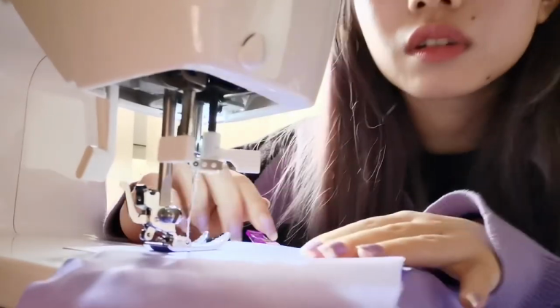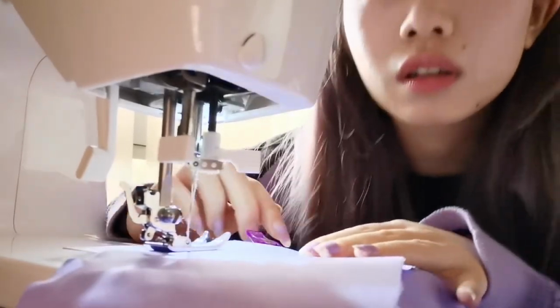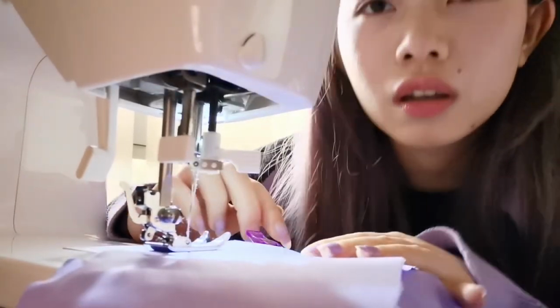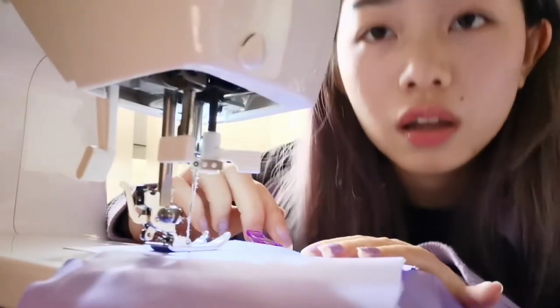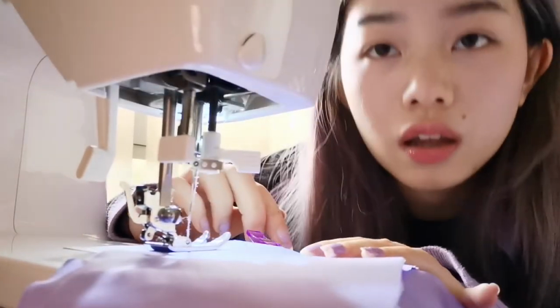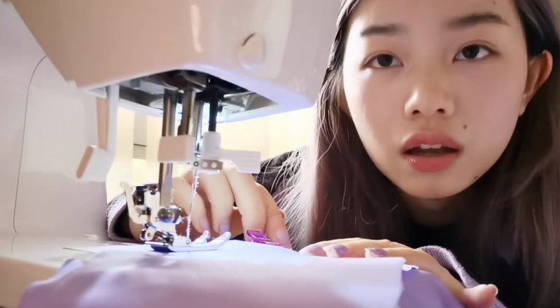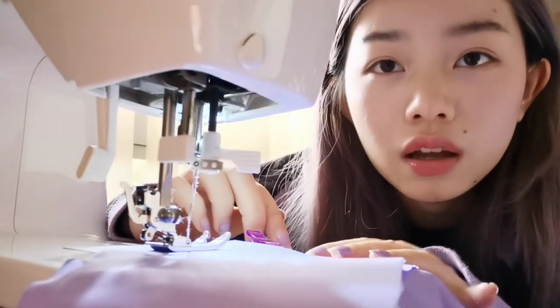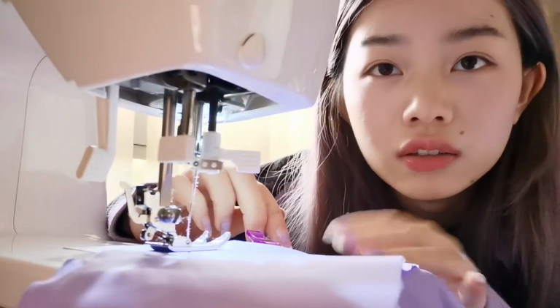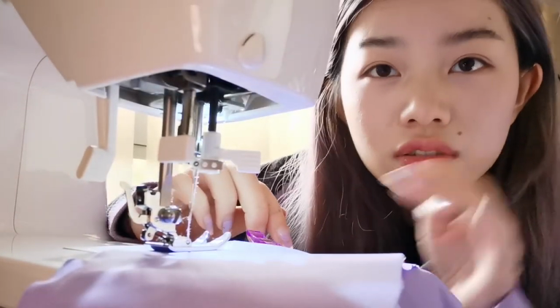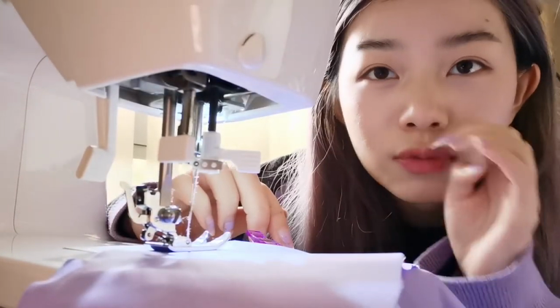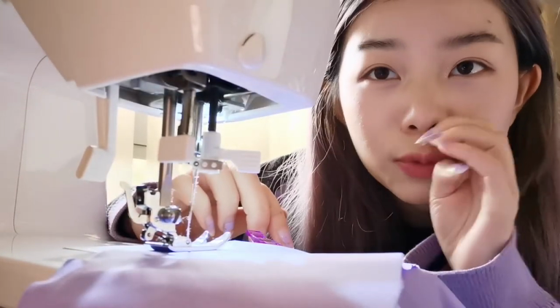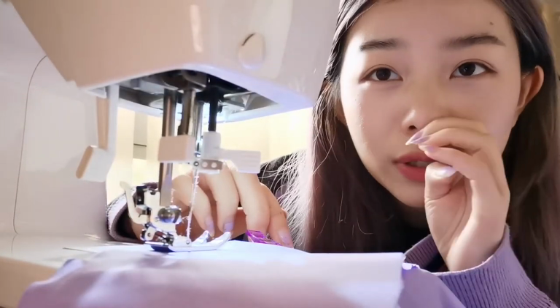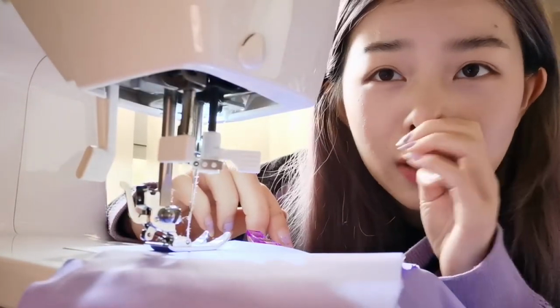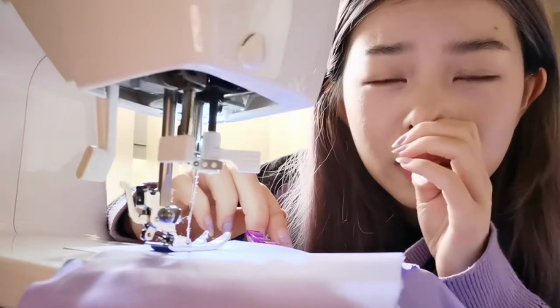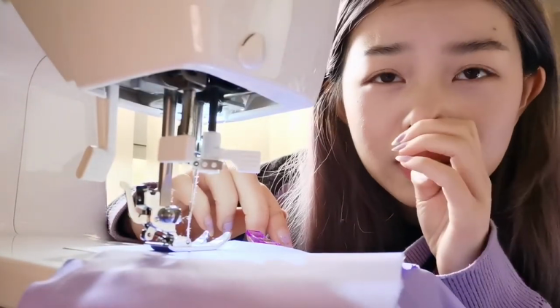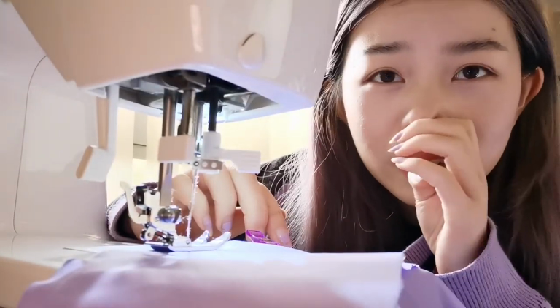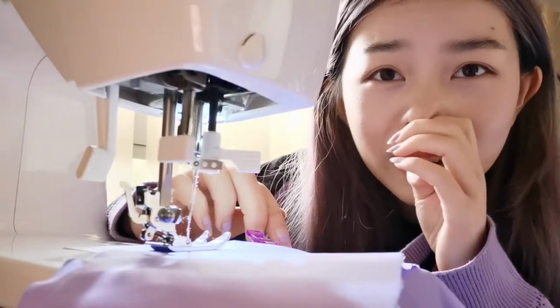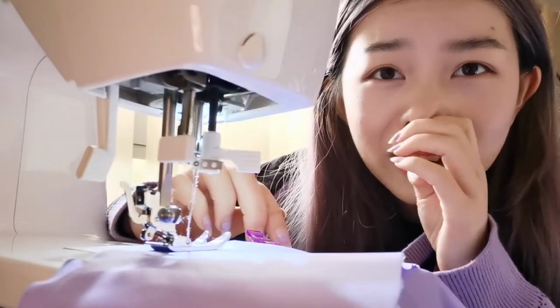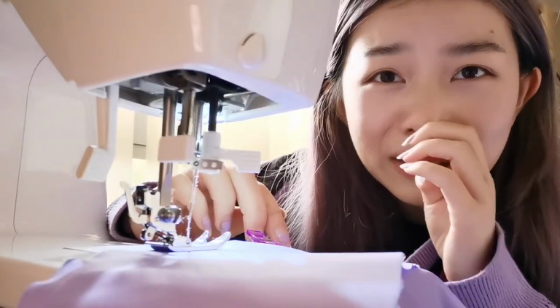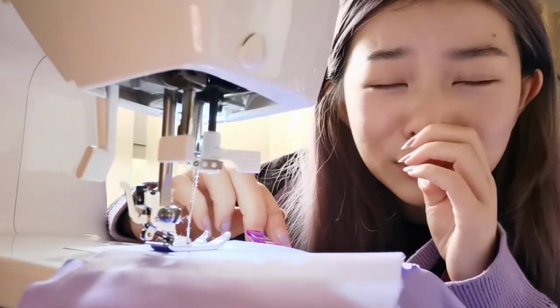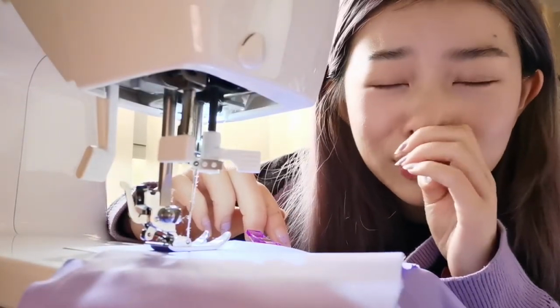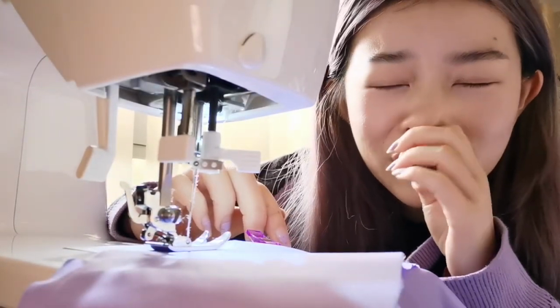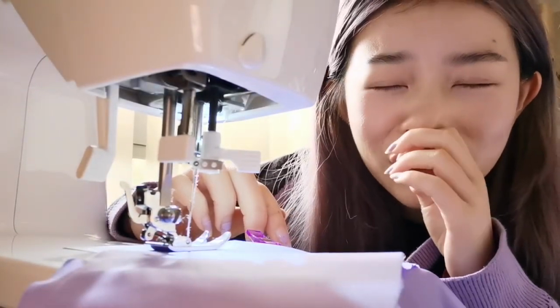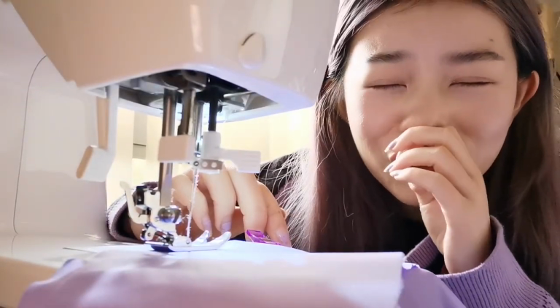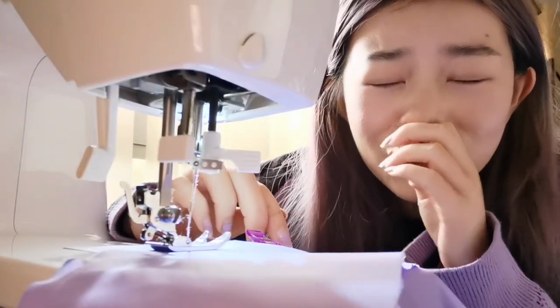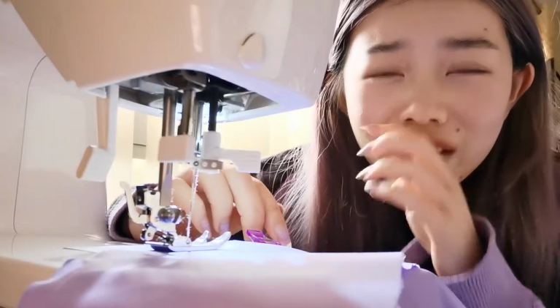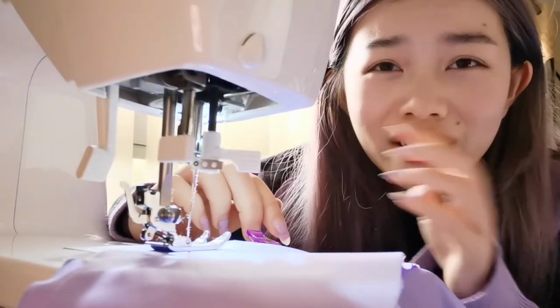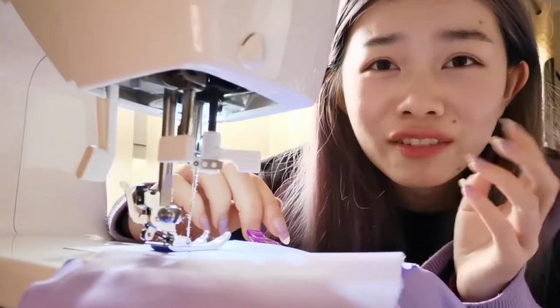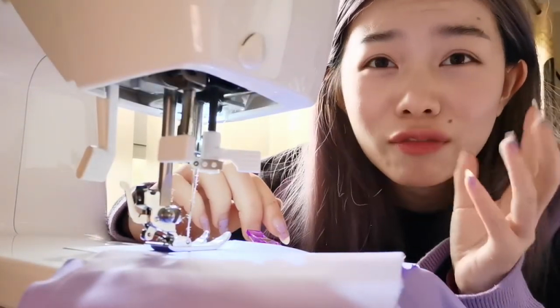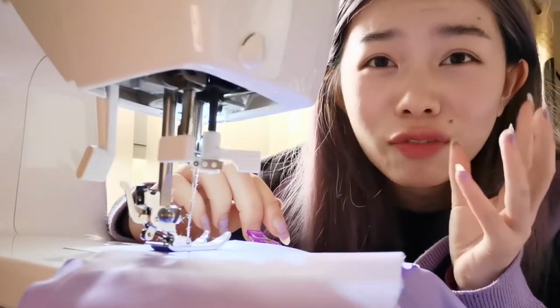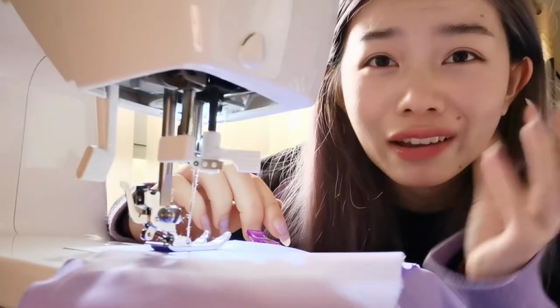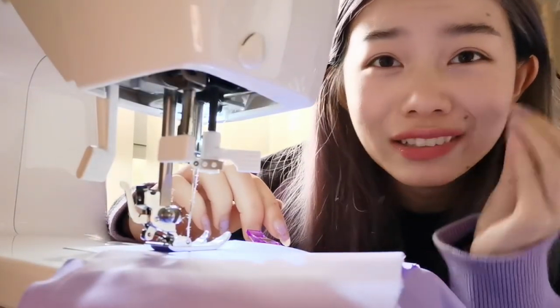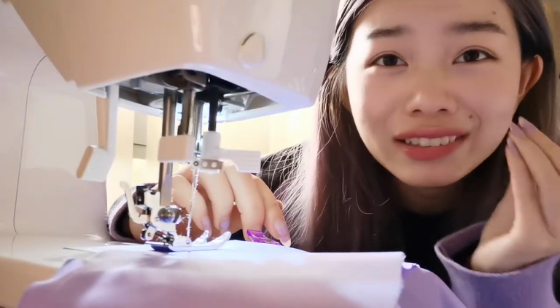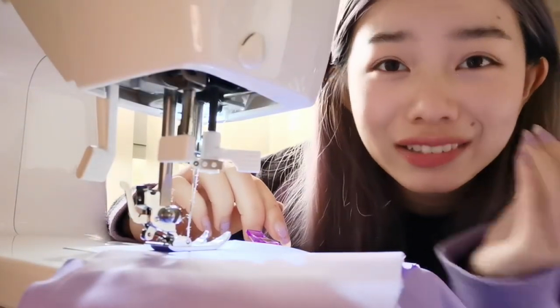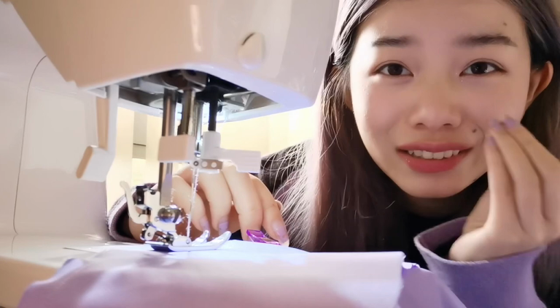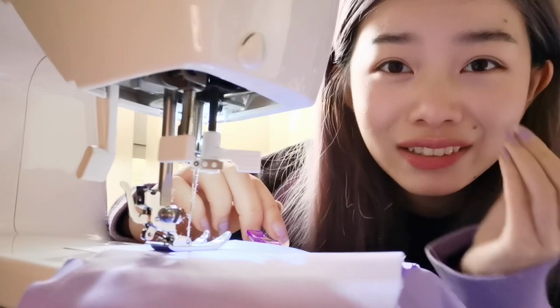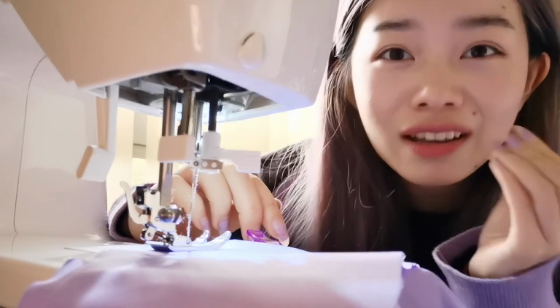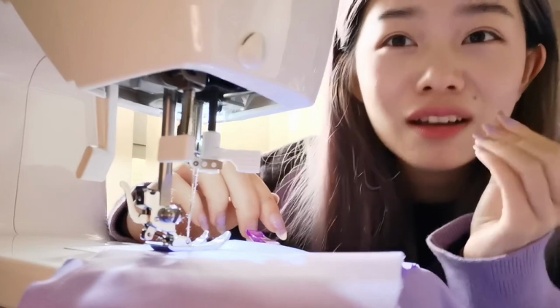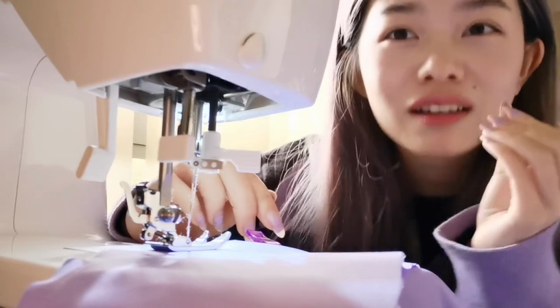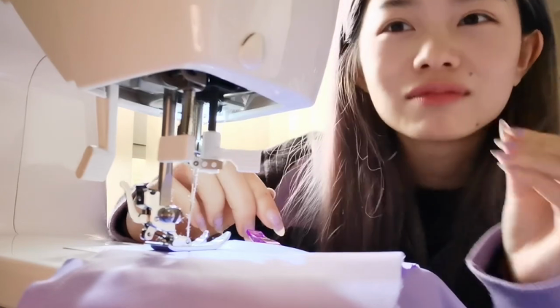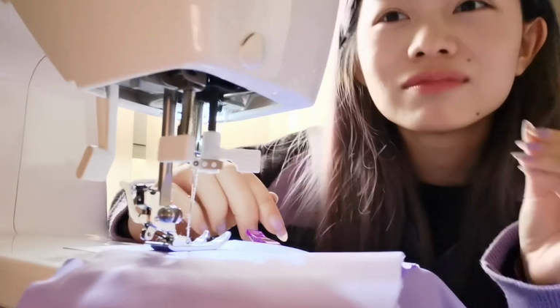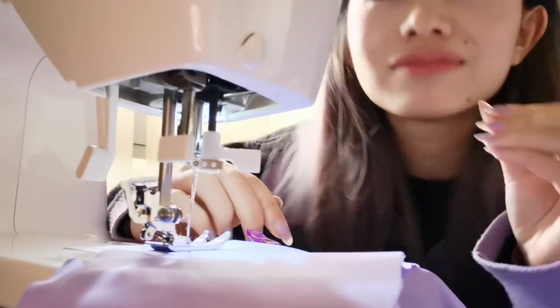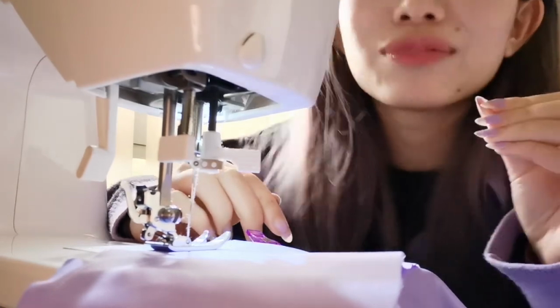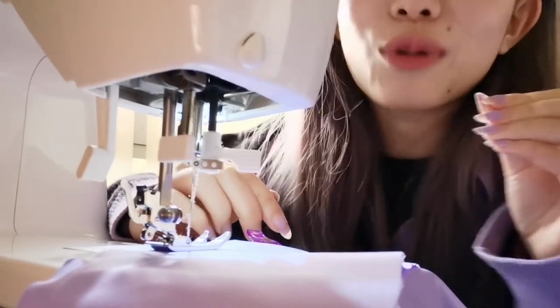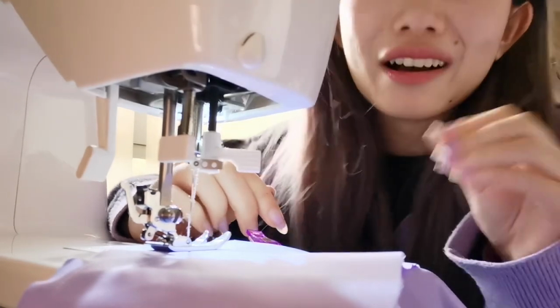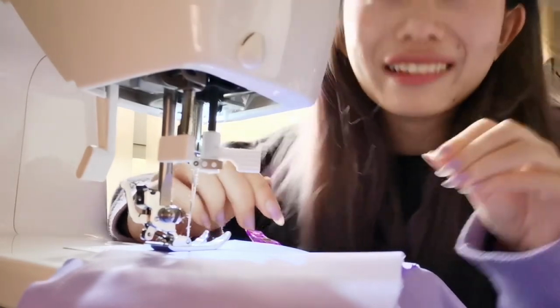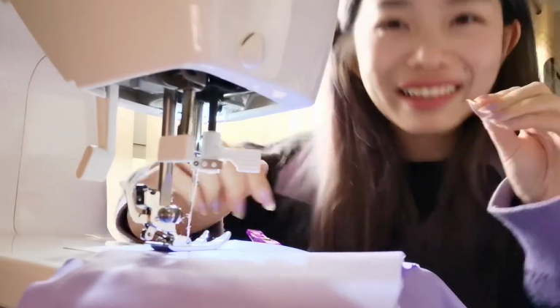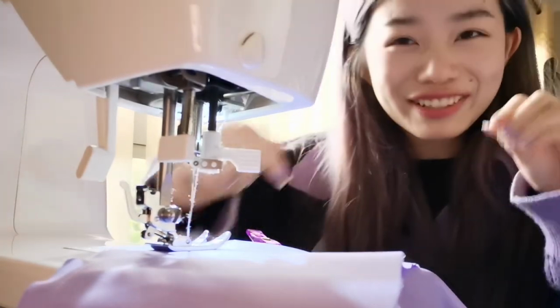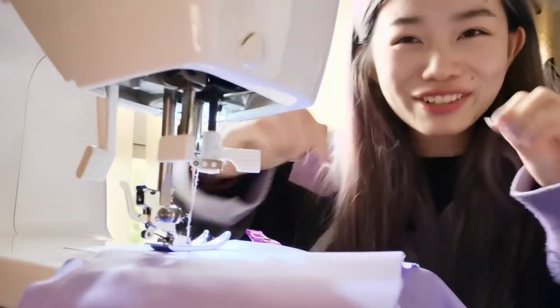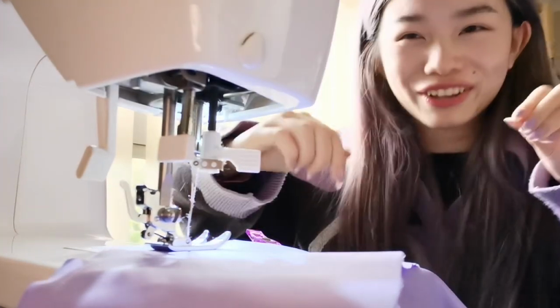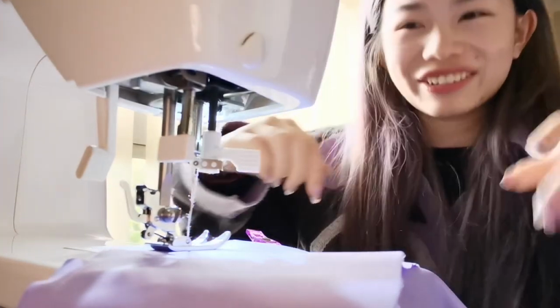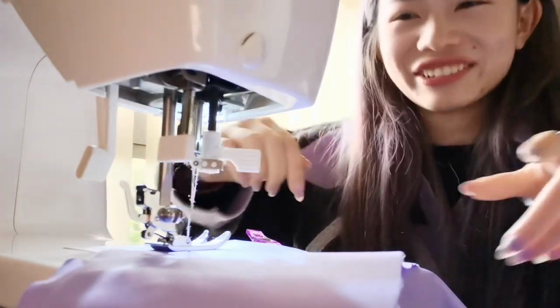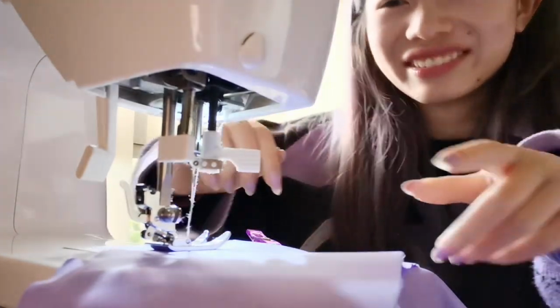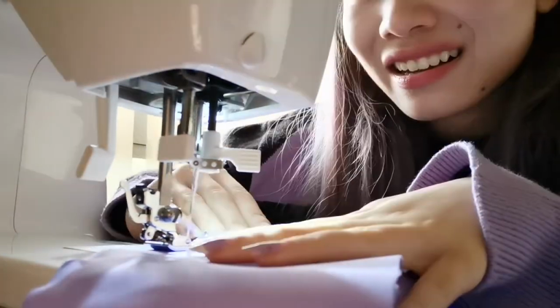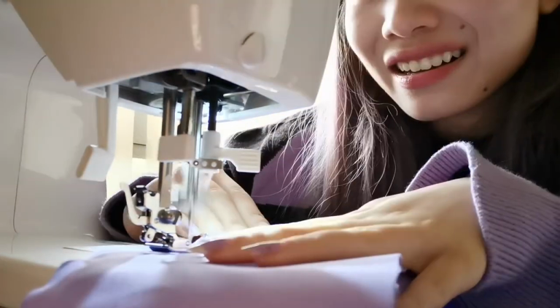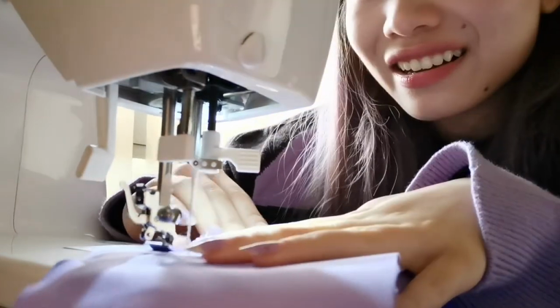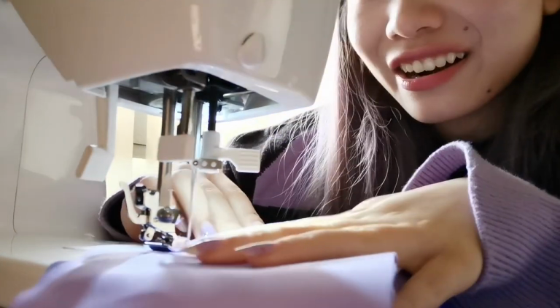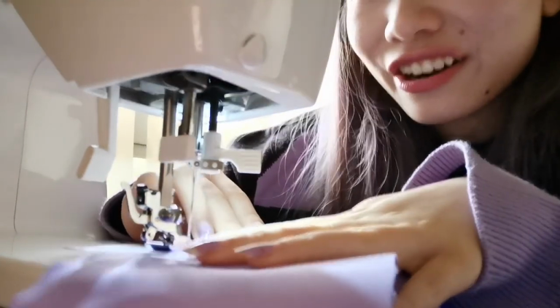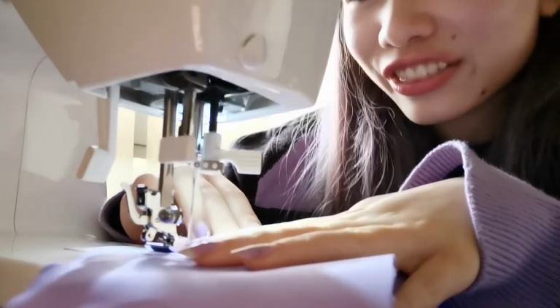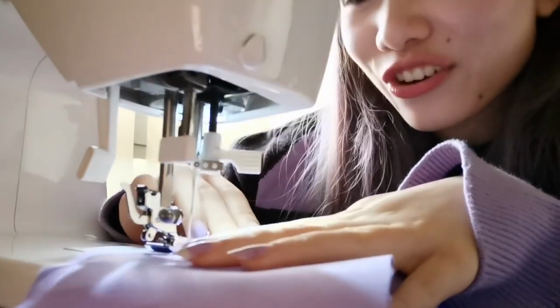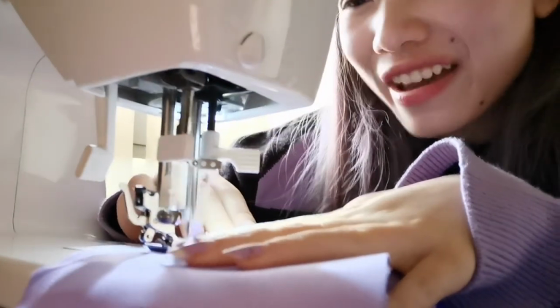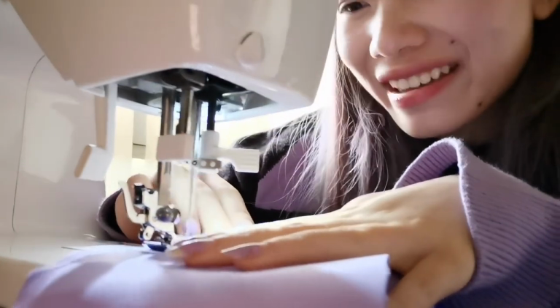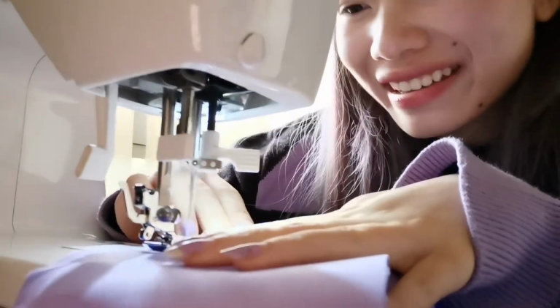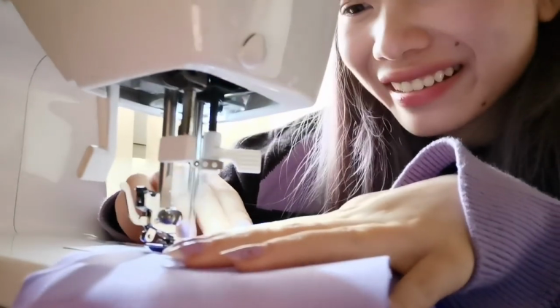I just realized the camera is shaking violently. It's like an earthquake!